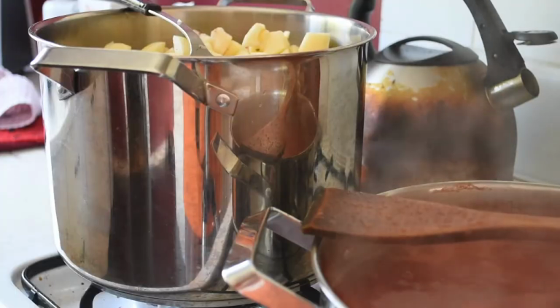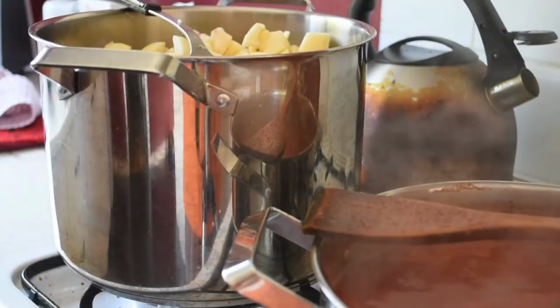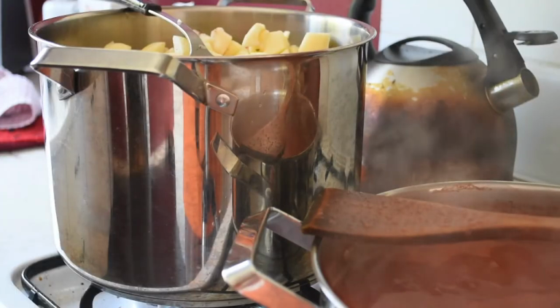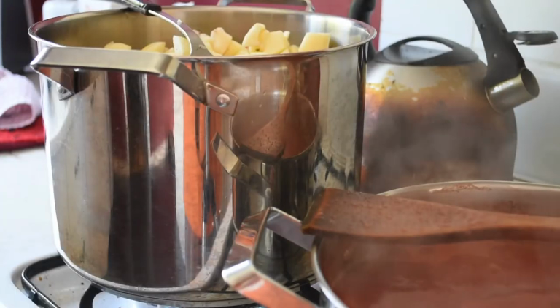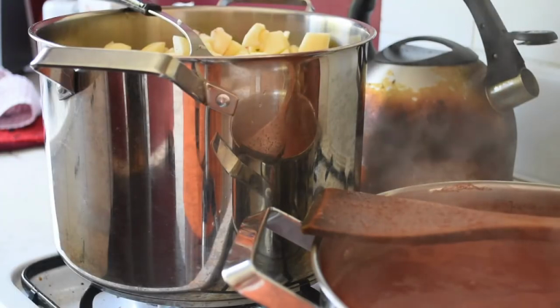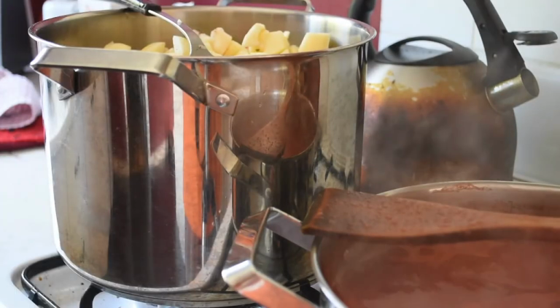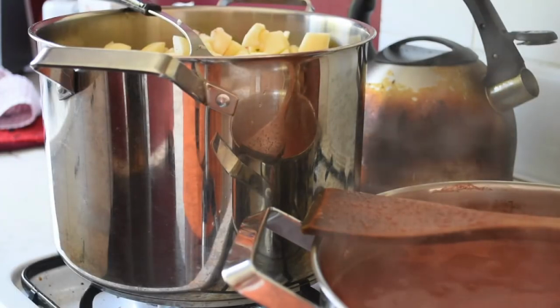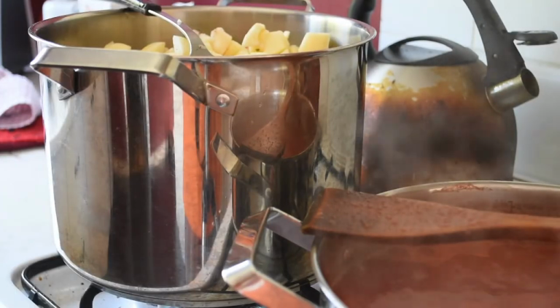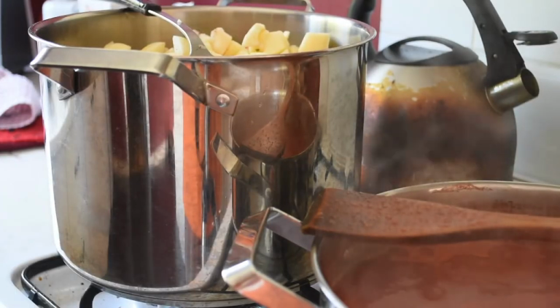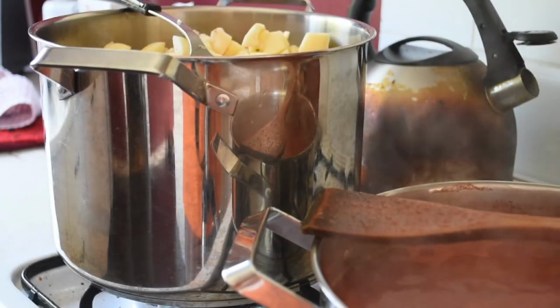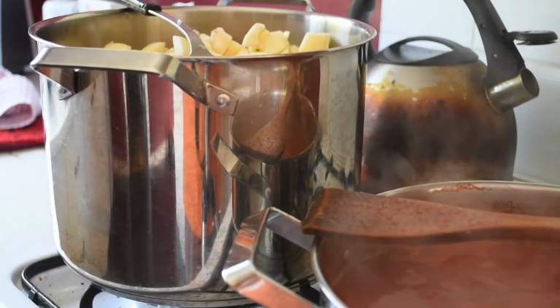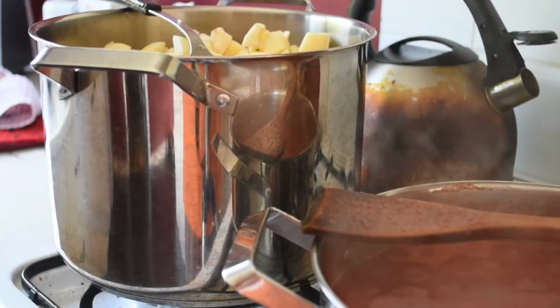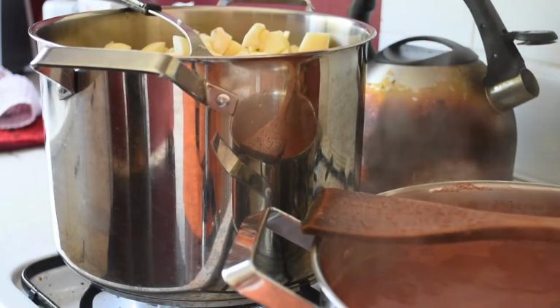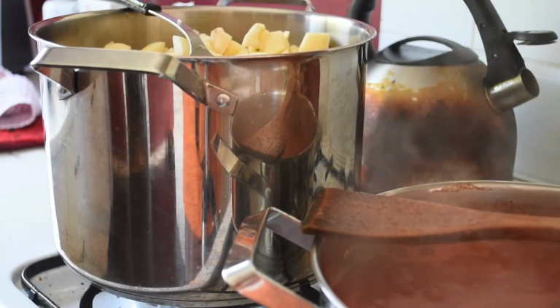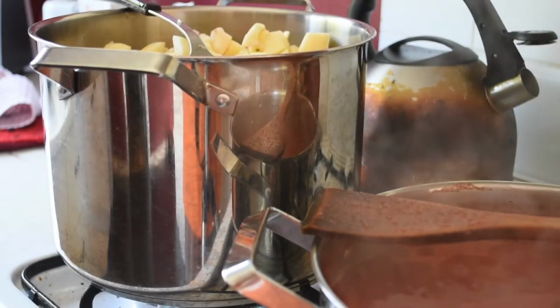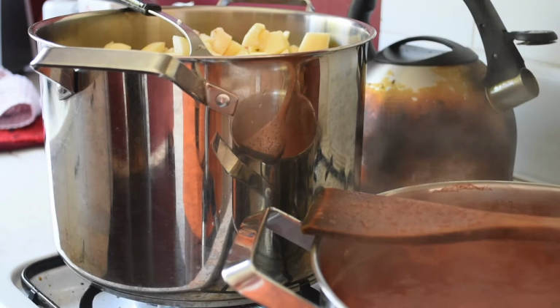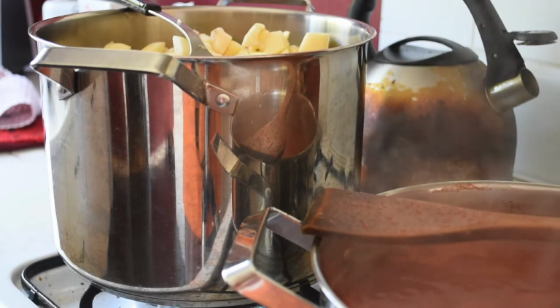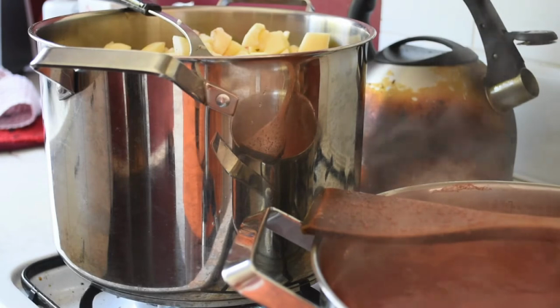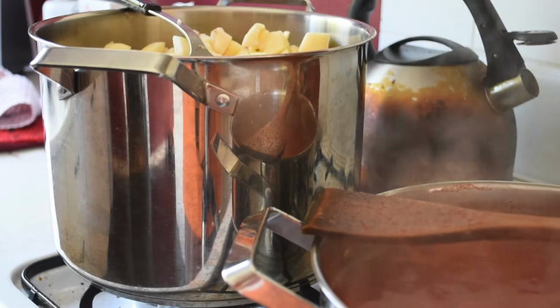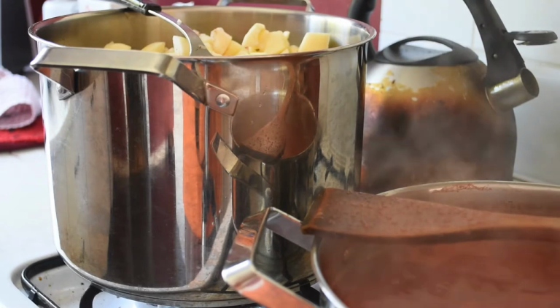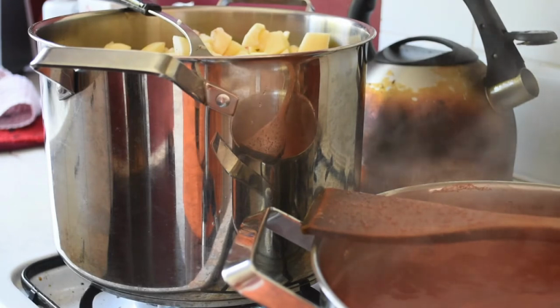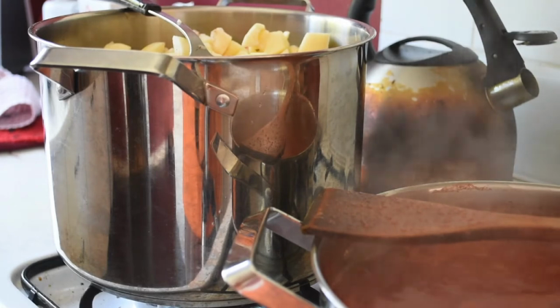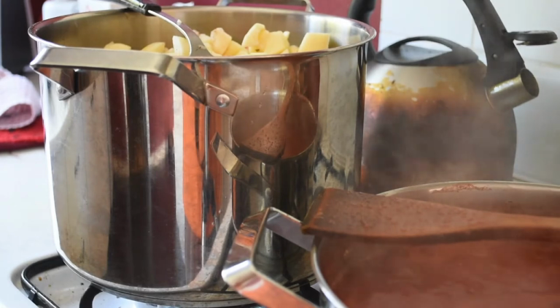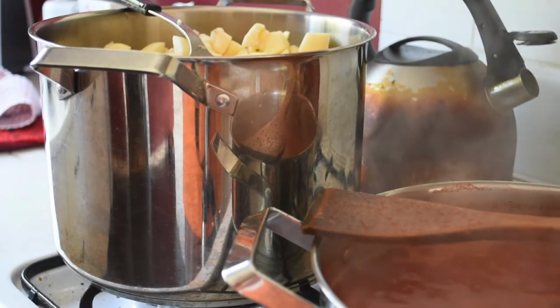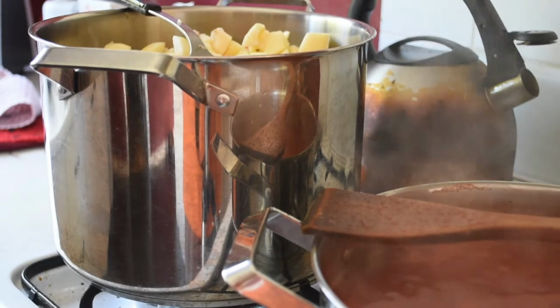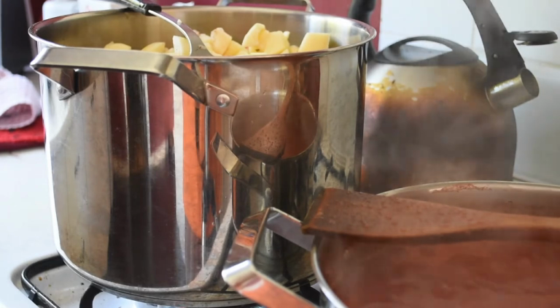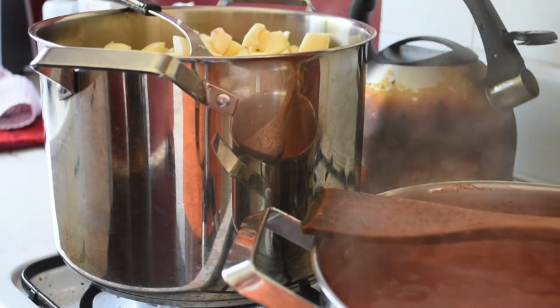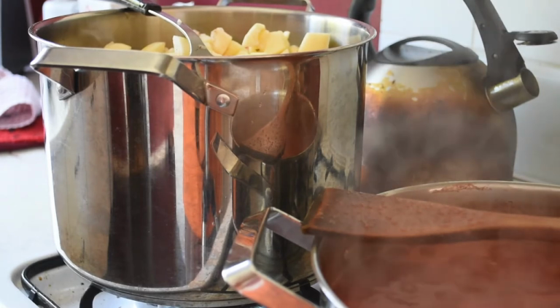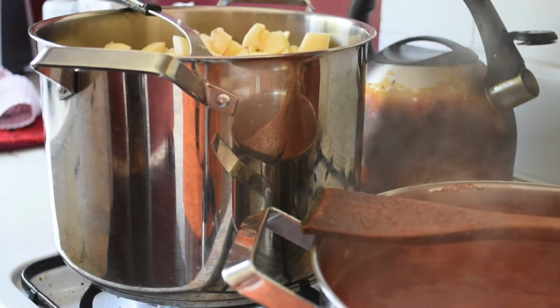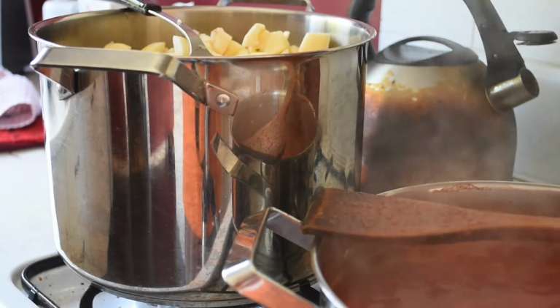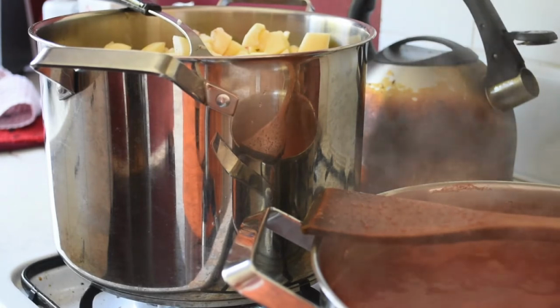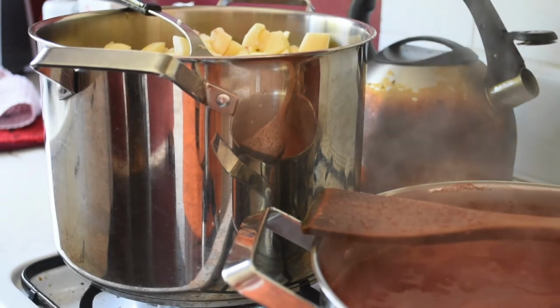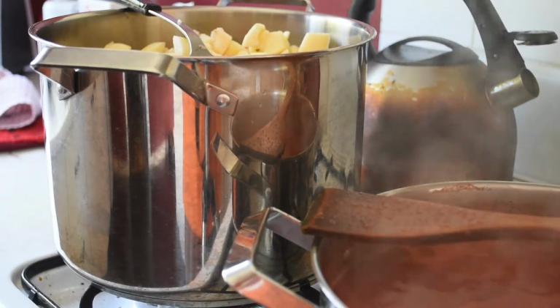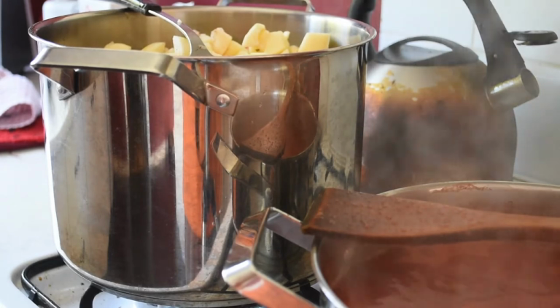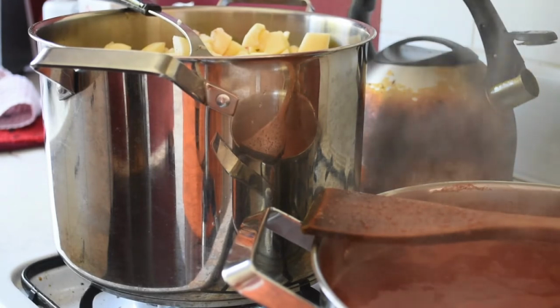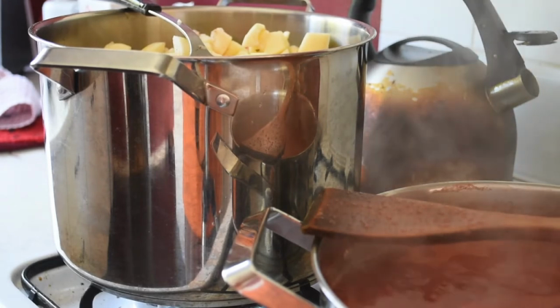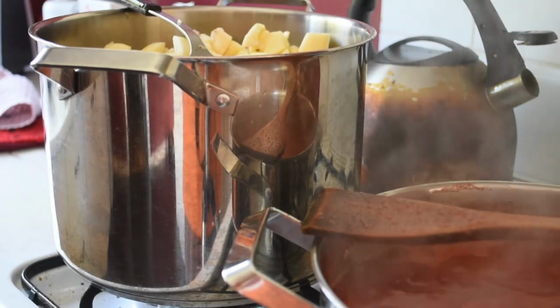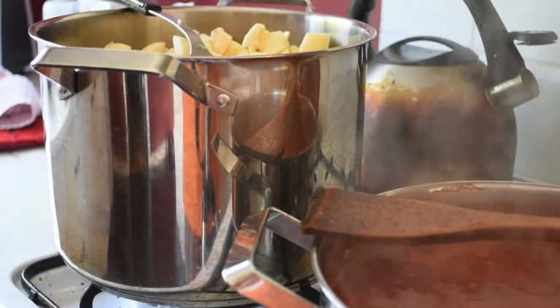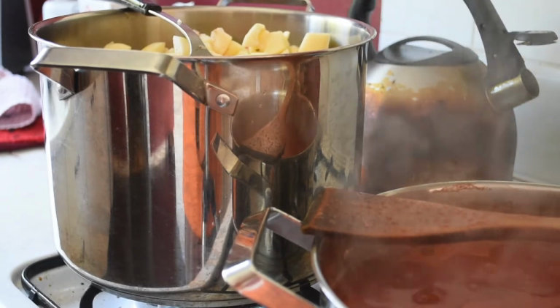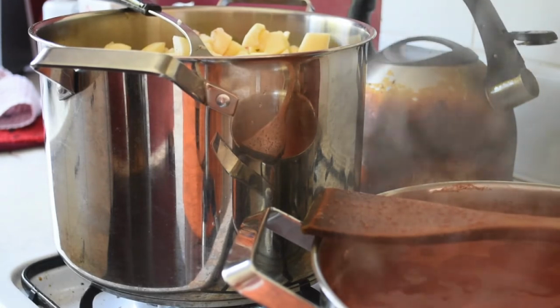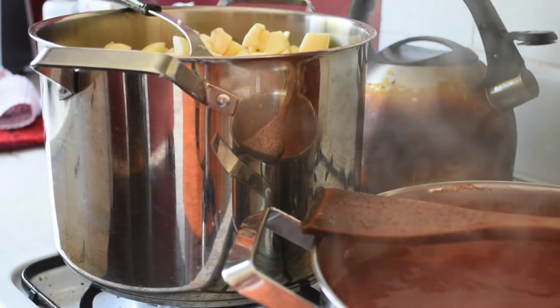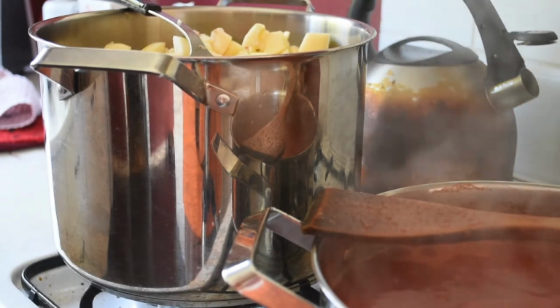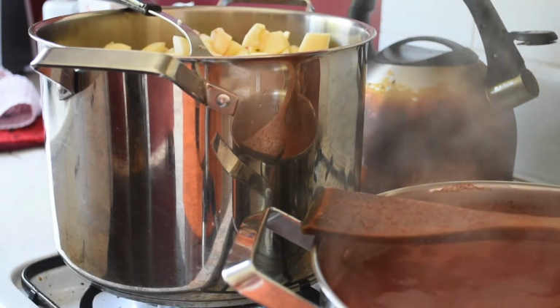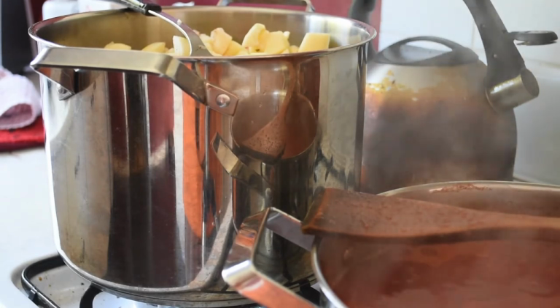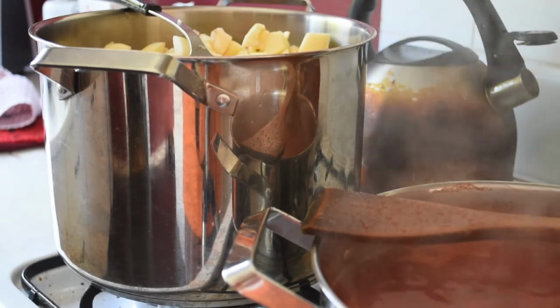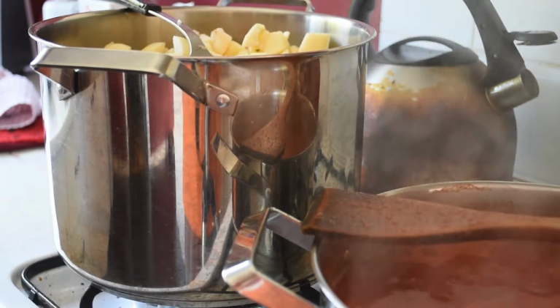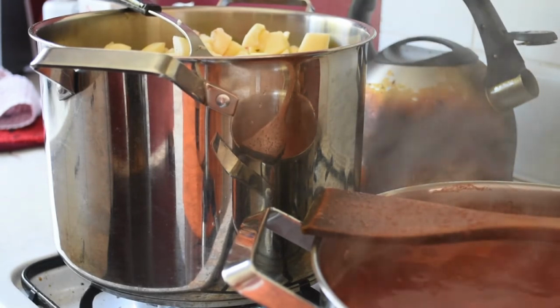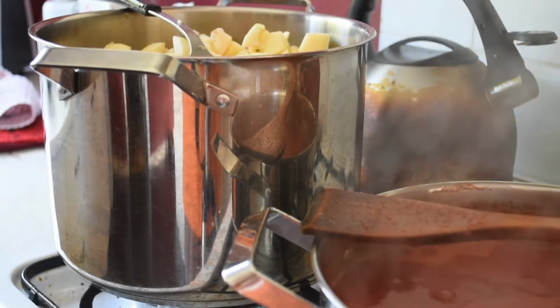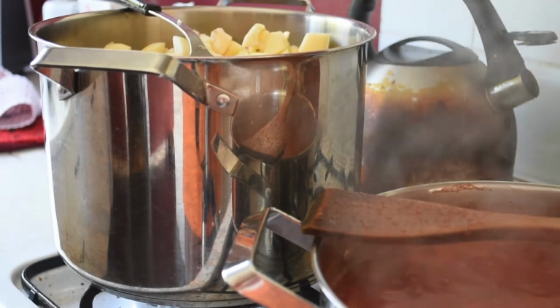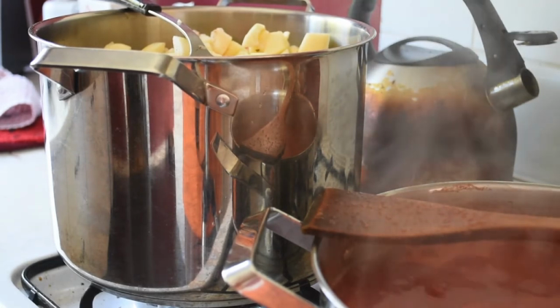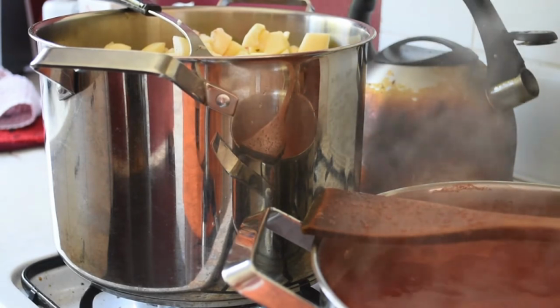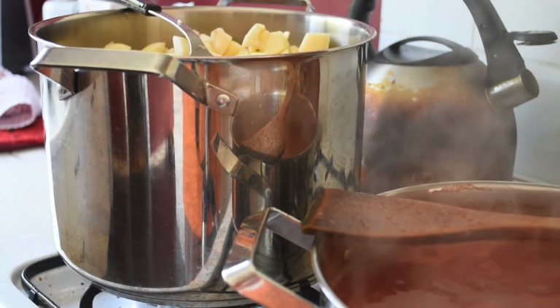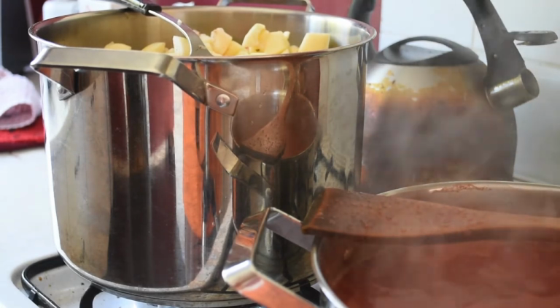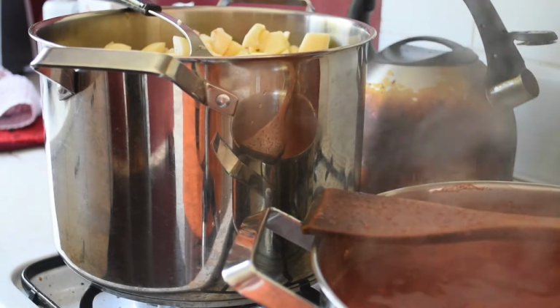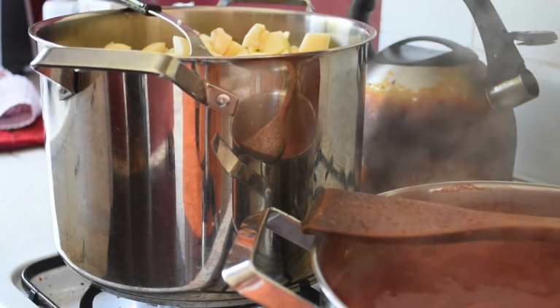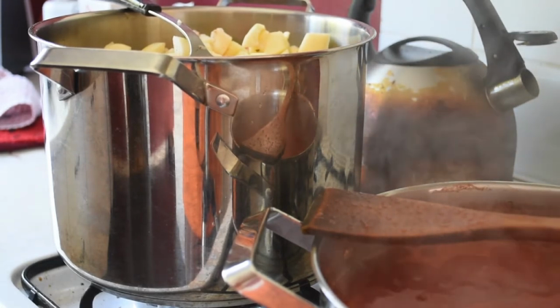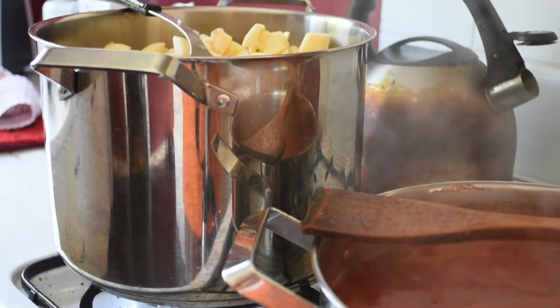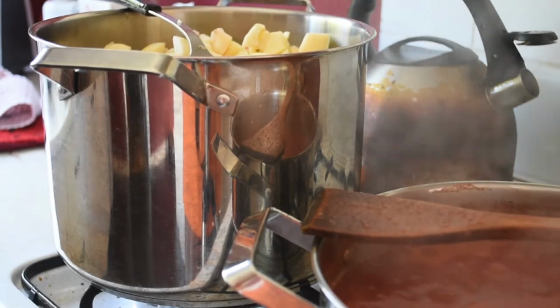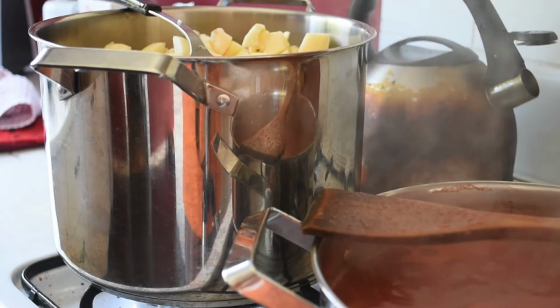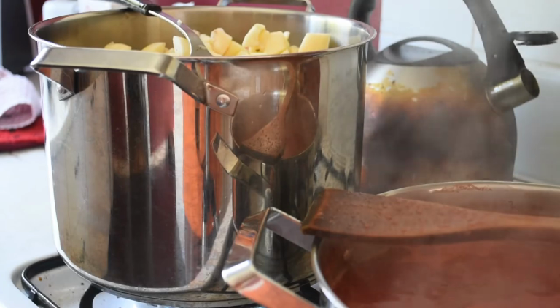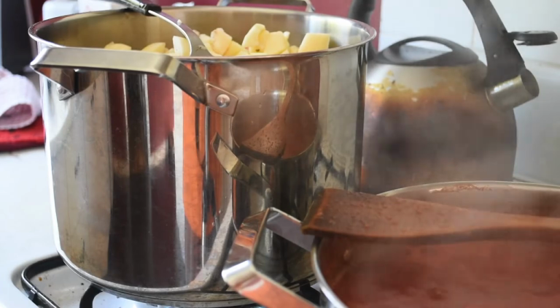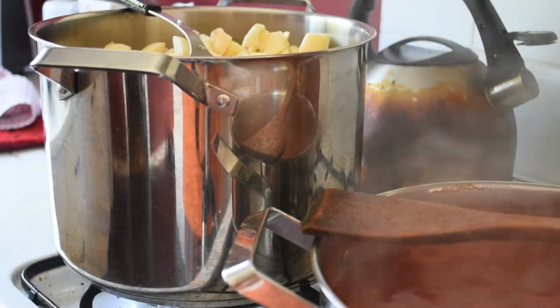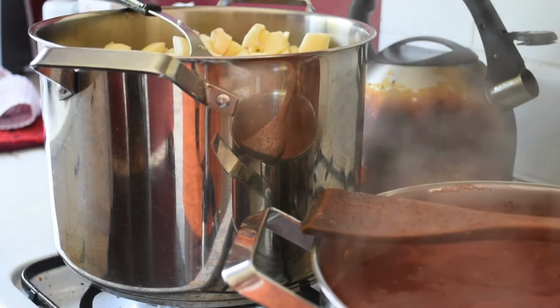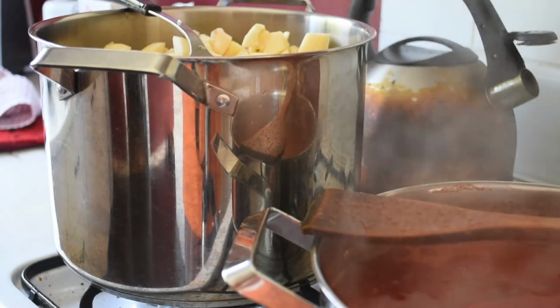In the meantime I have a saucepan of apples put on to stew. These are Cox's Orange Pippins.